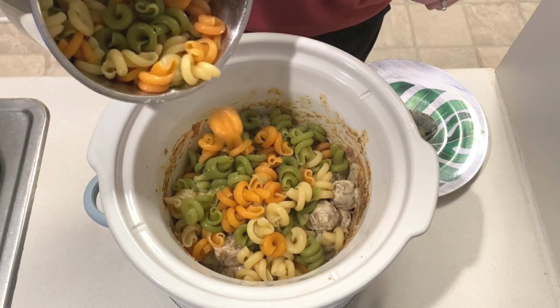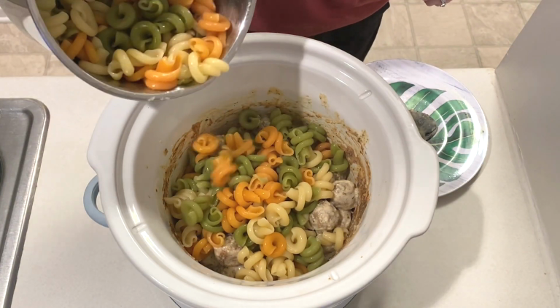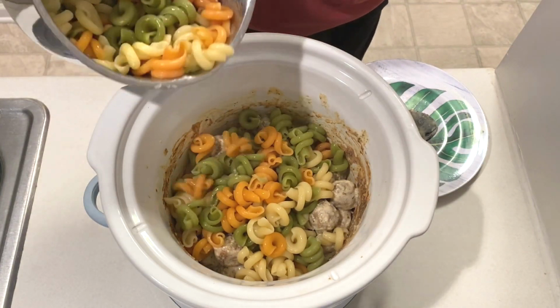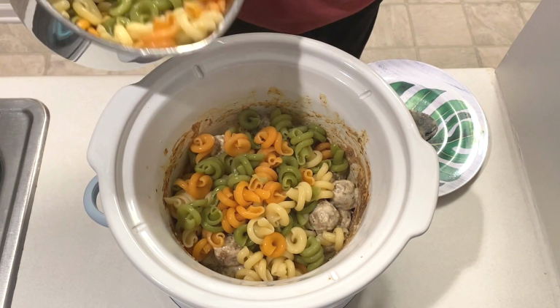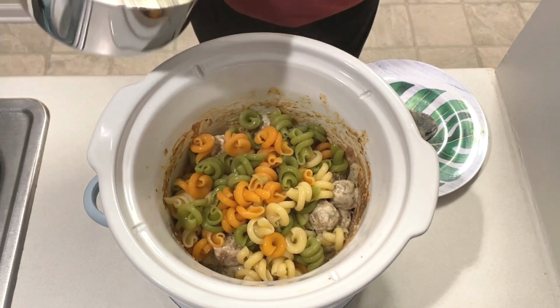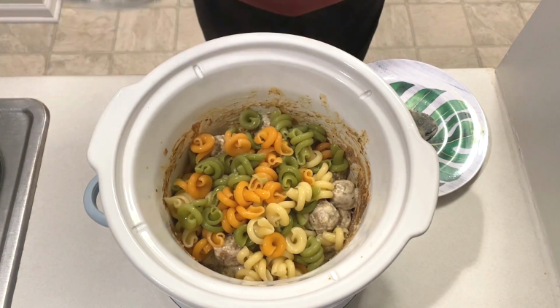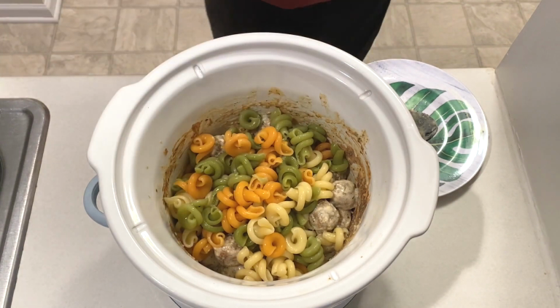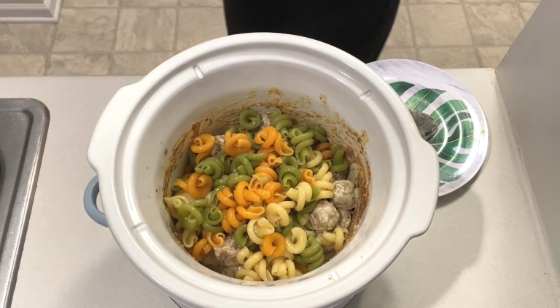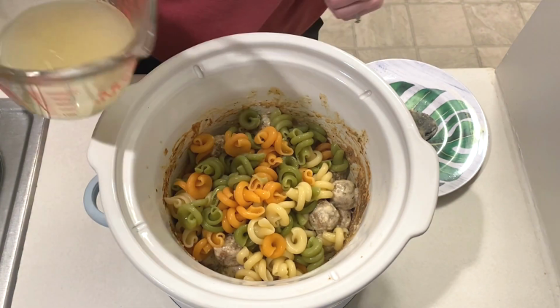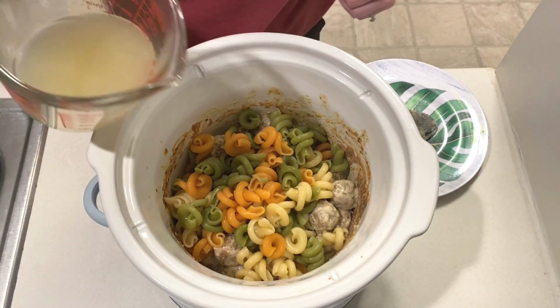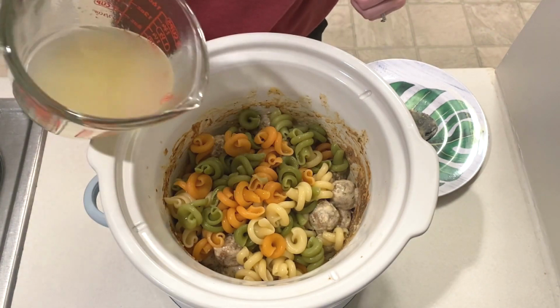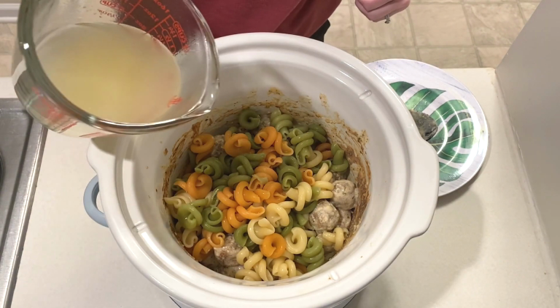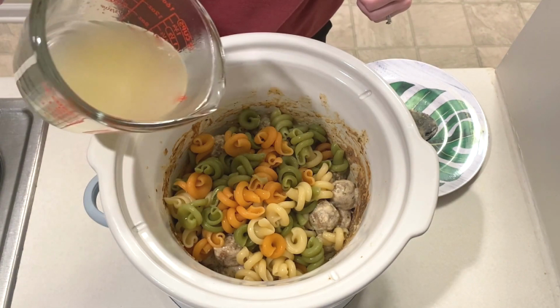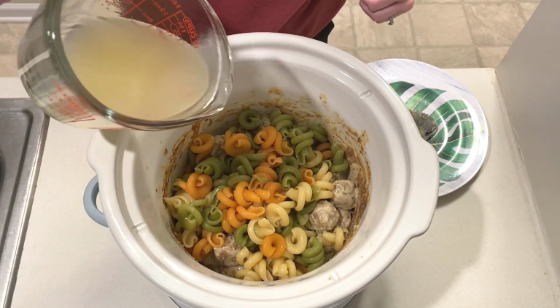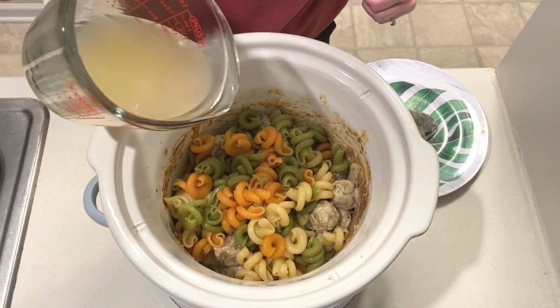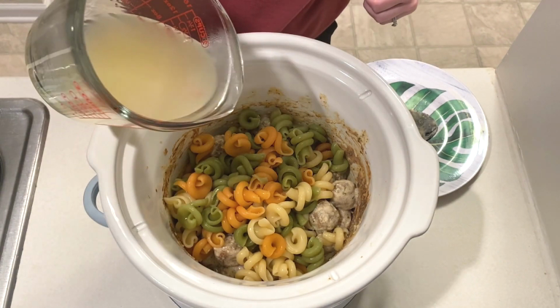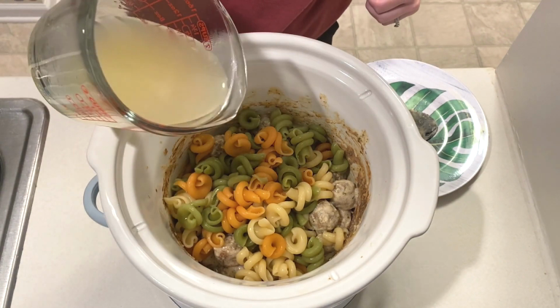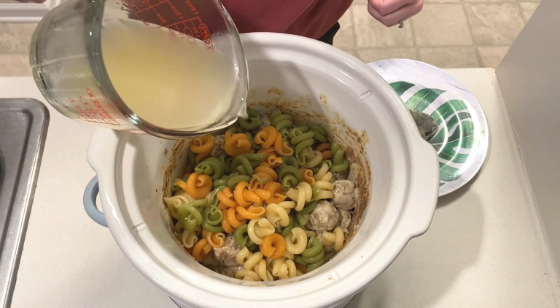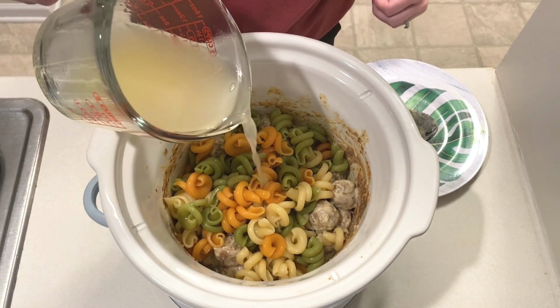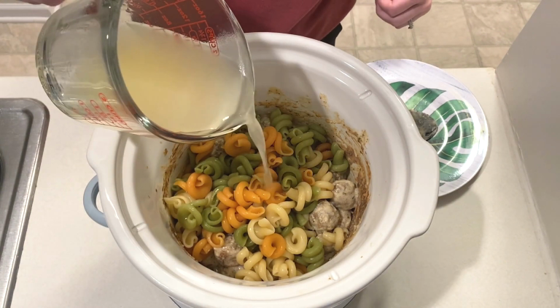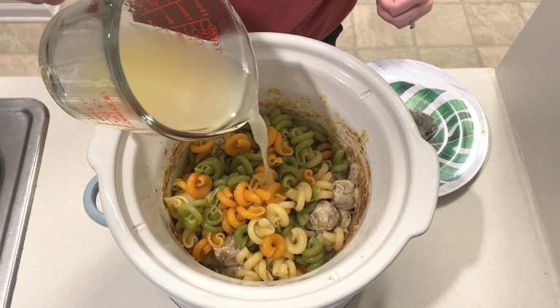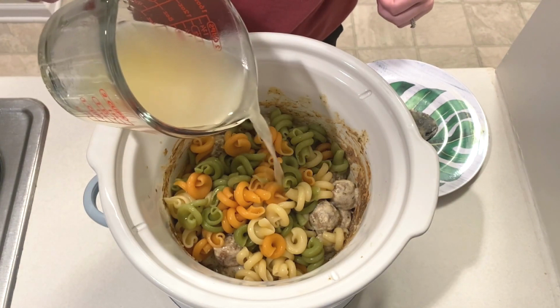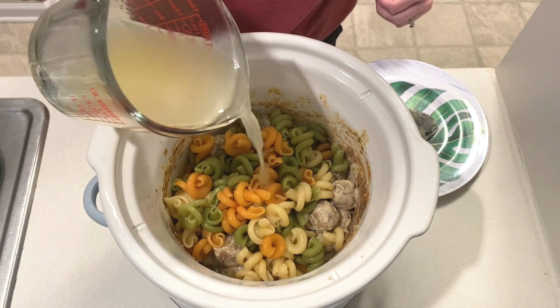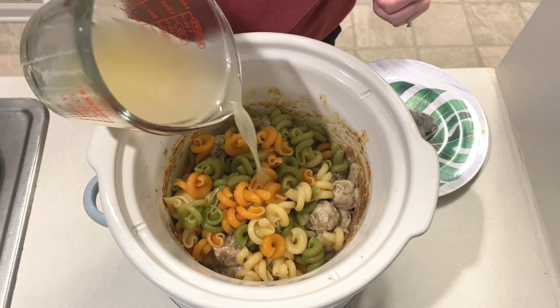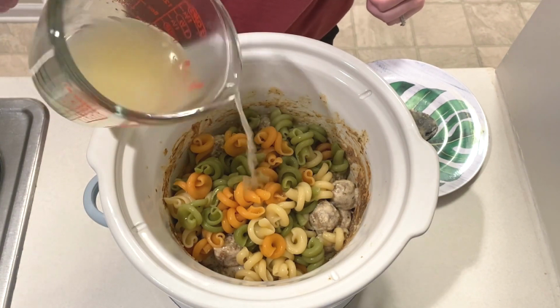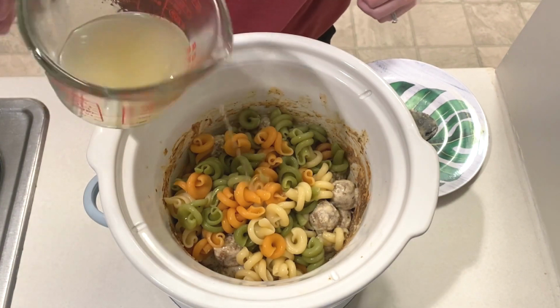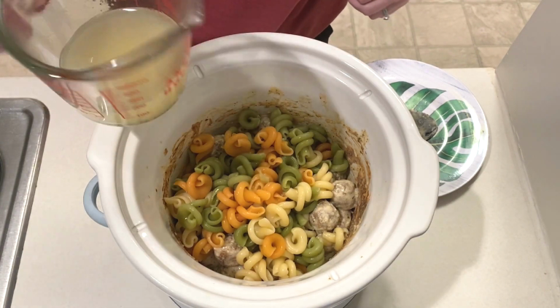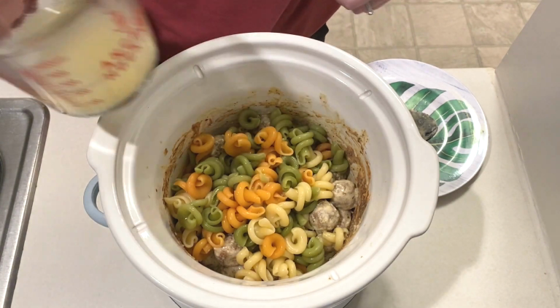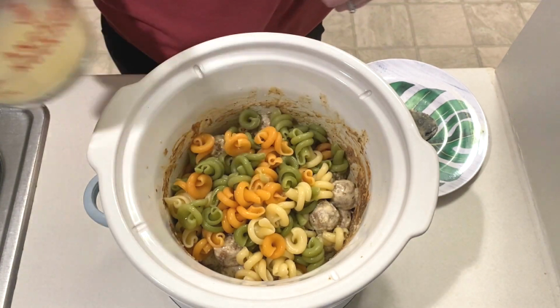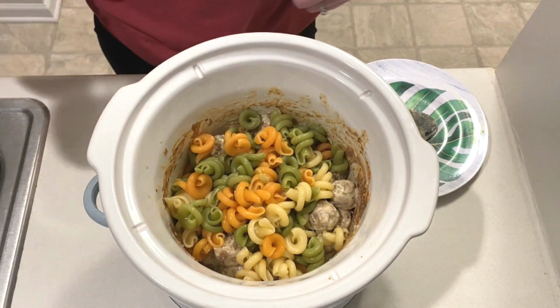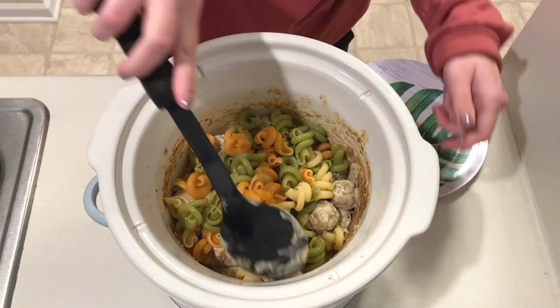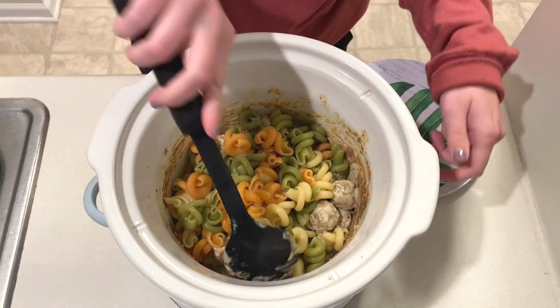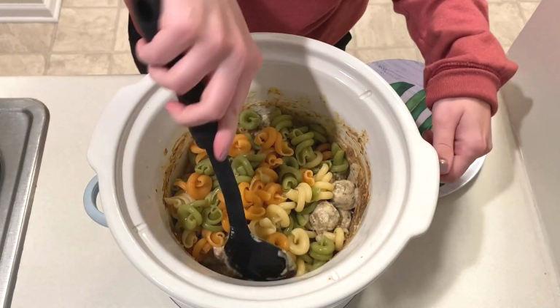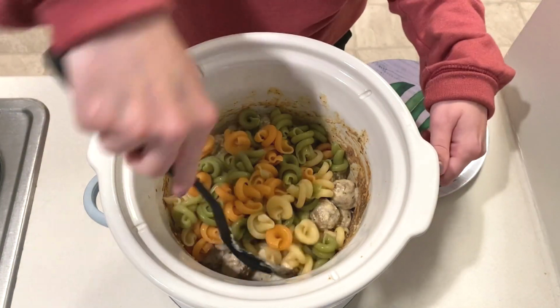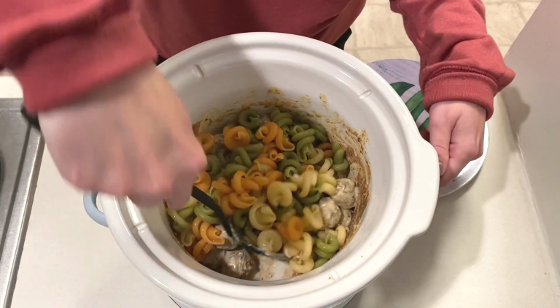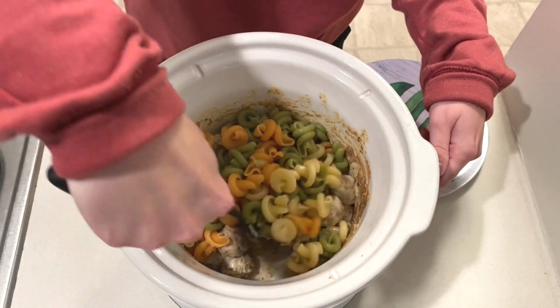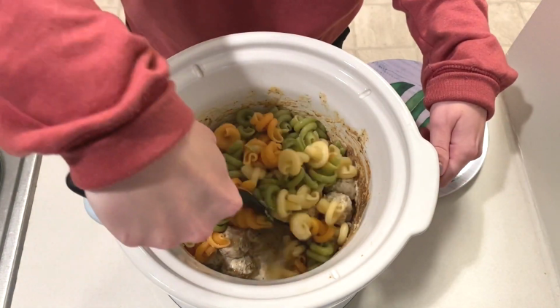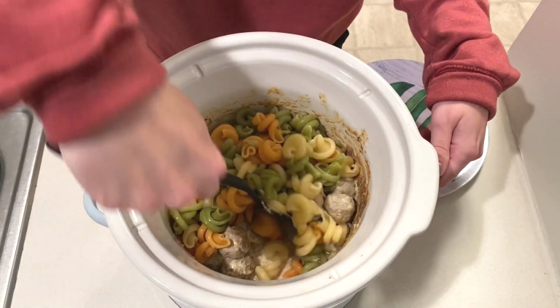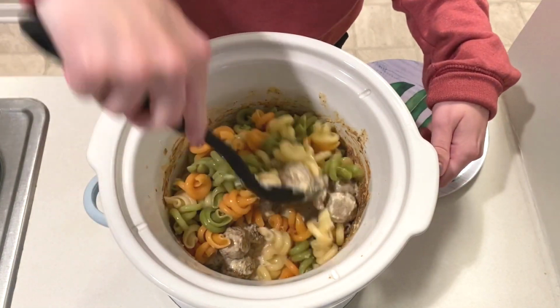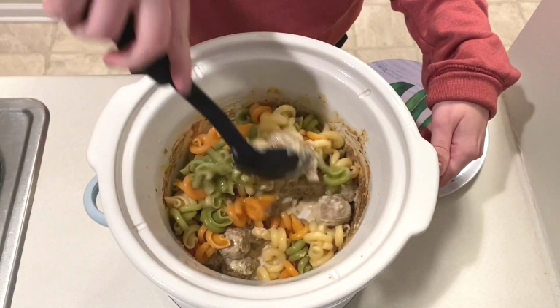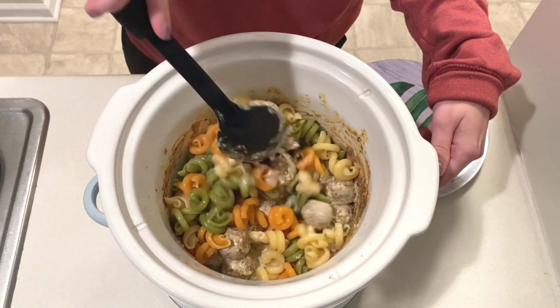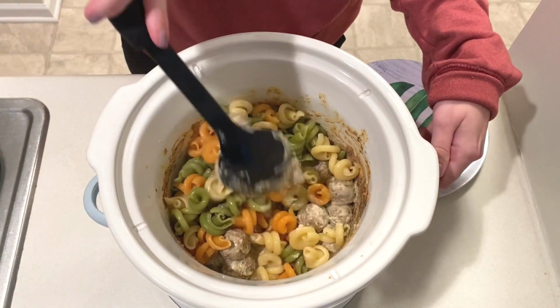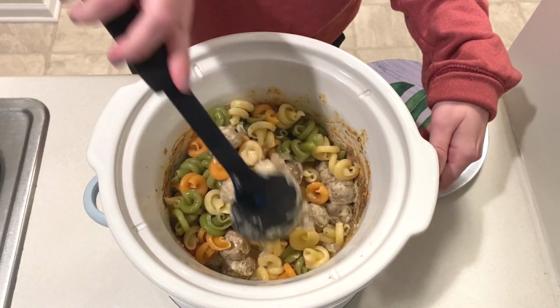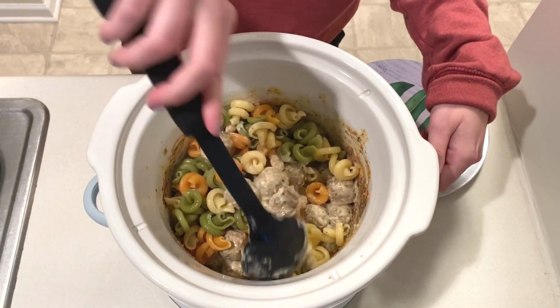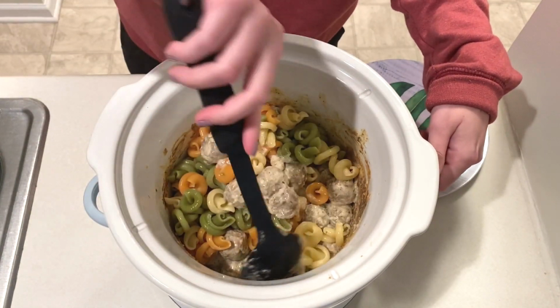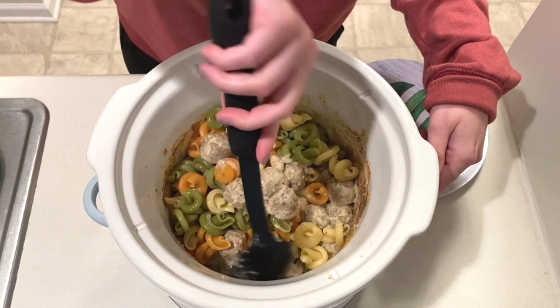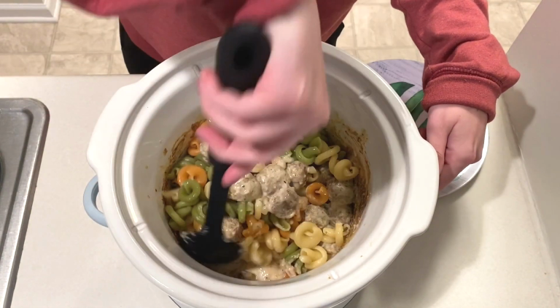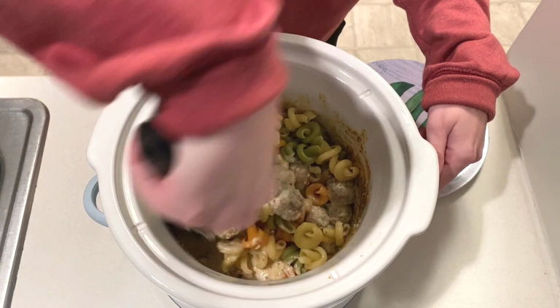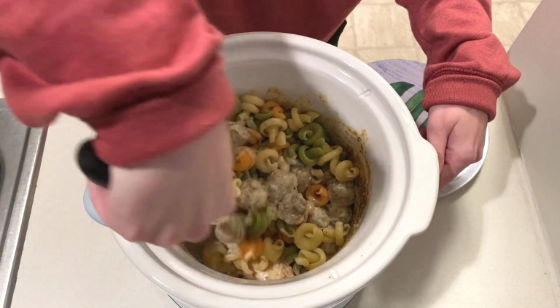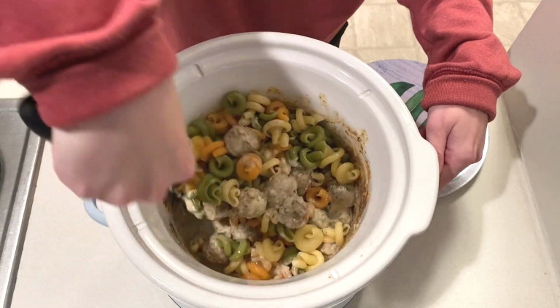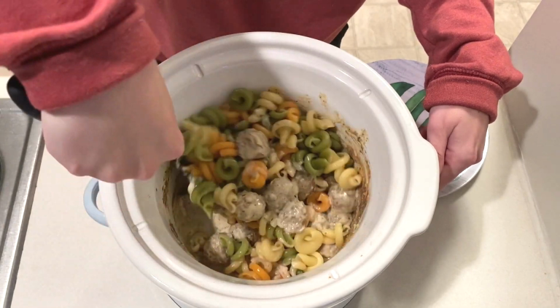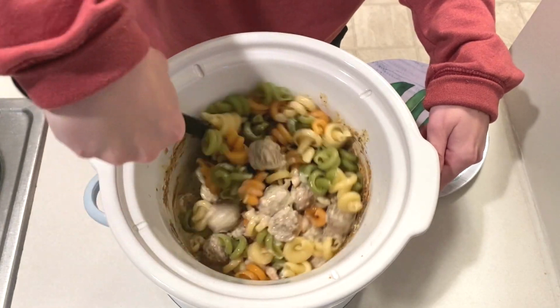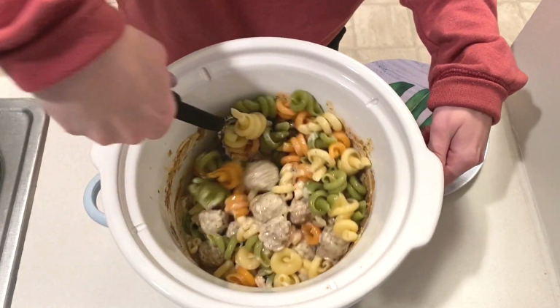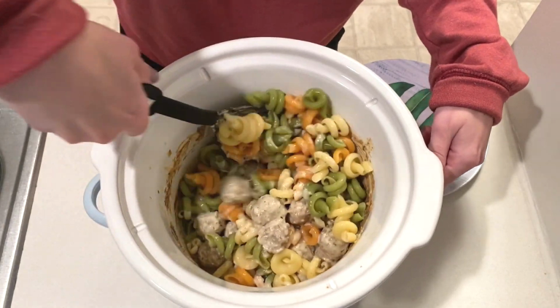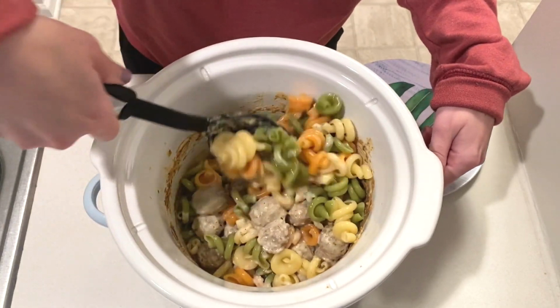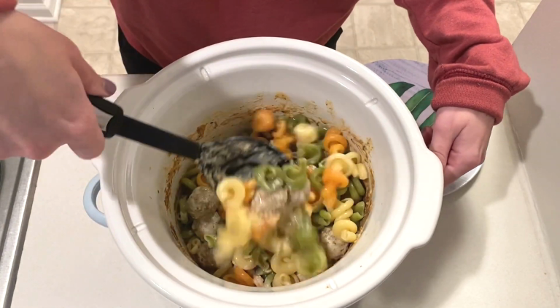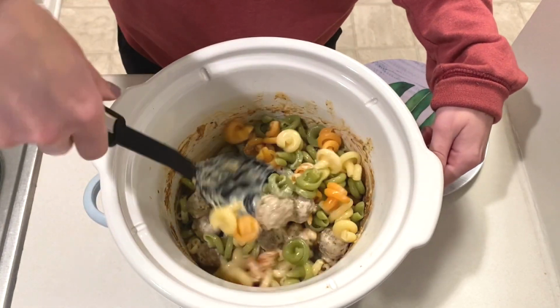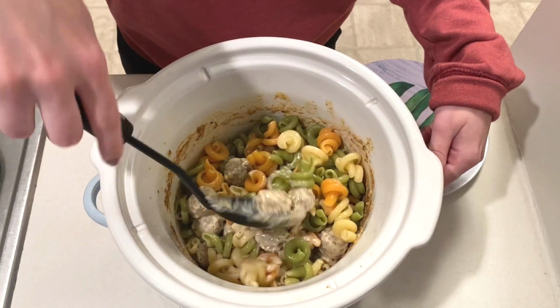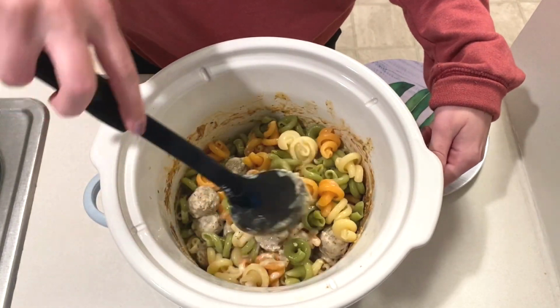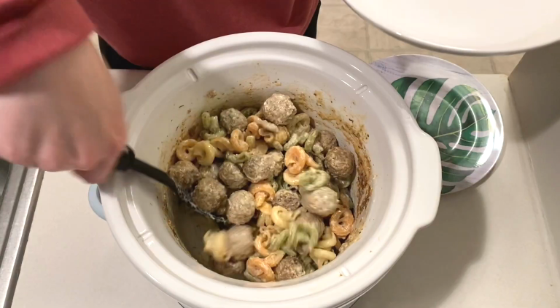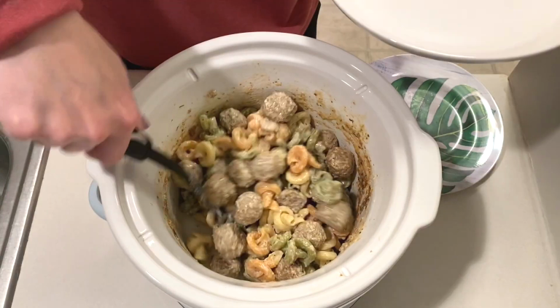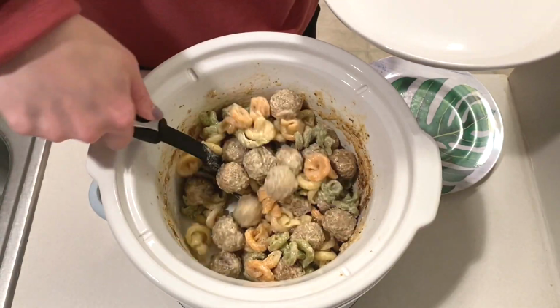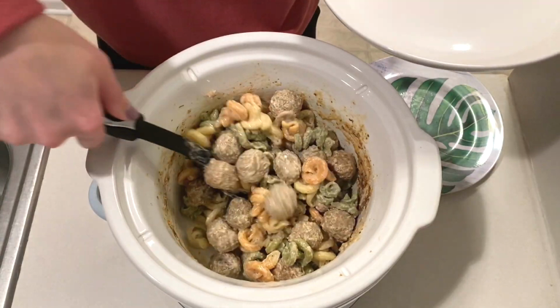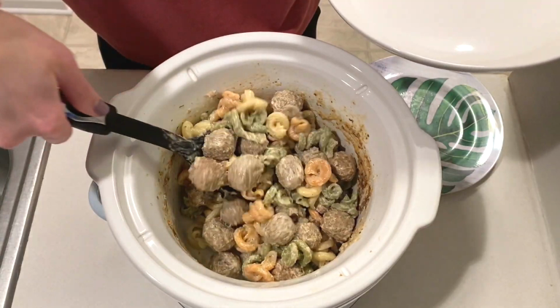I made sure to save some of the pasta water and poured in a splash of that to help the sauce out. It mixed well and then was ready to eat.